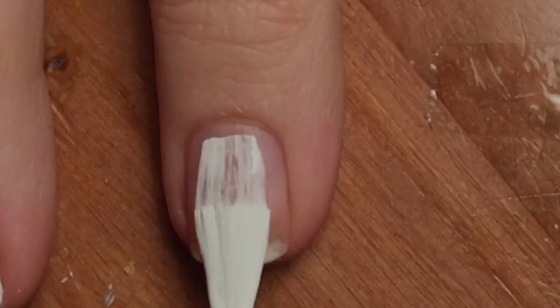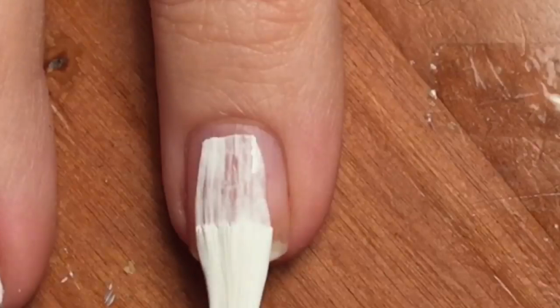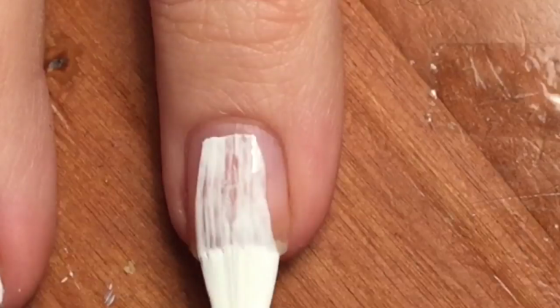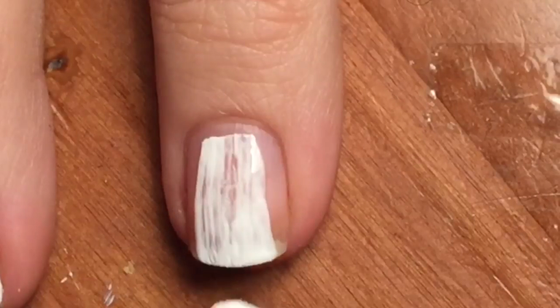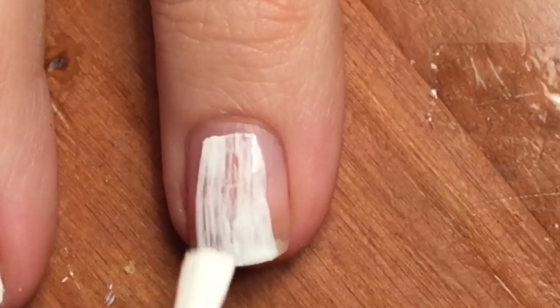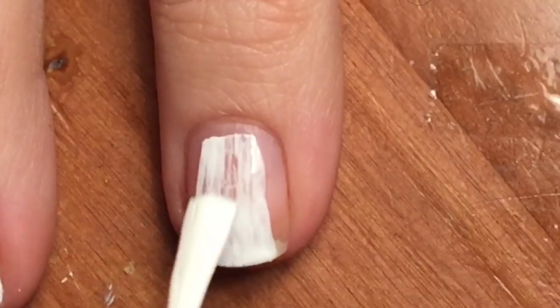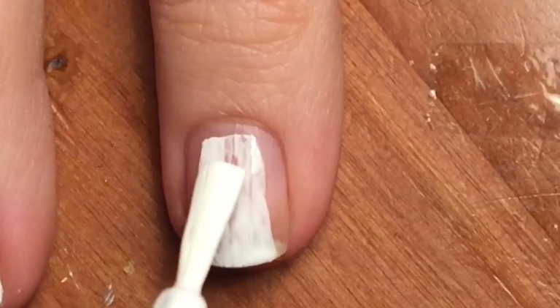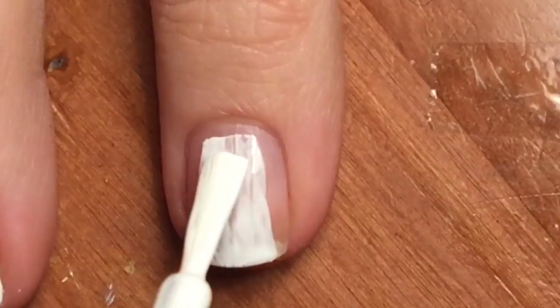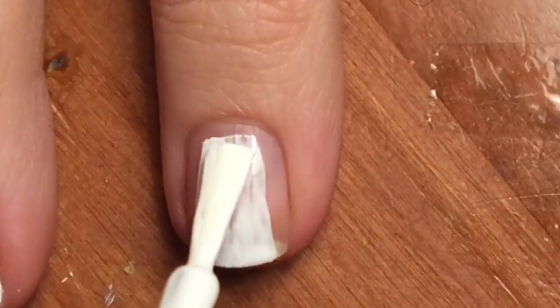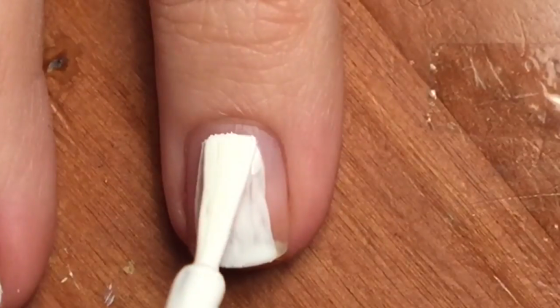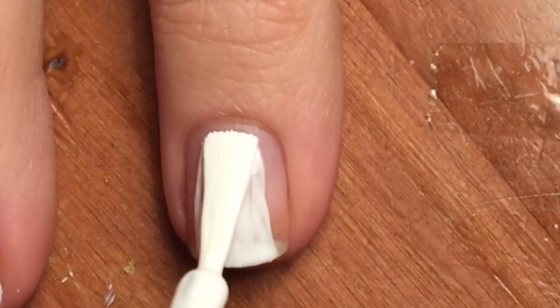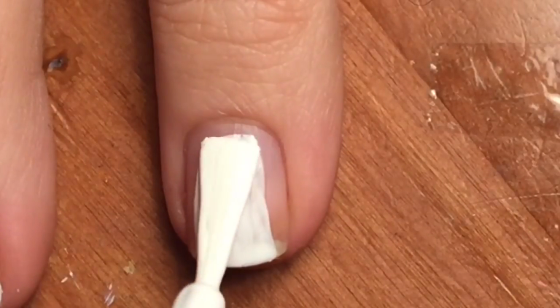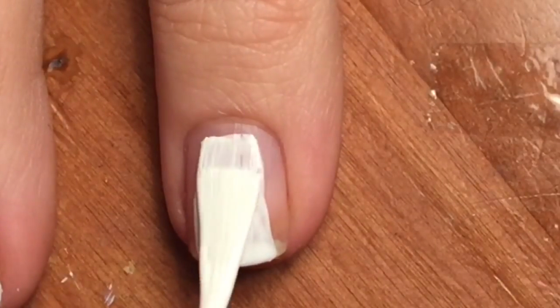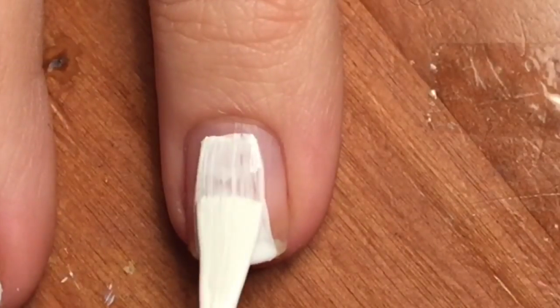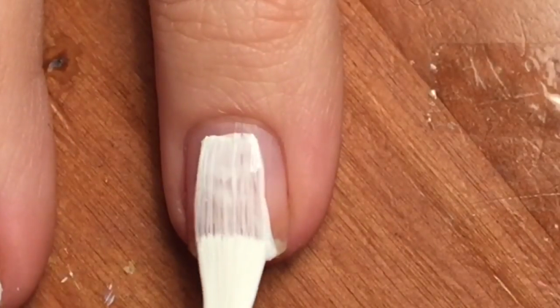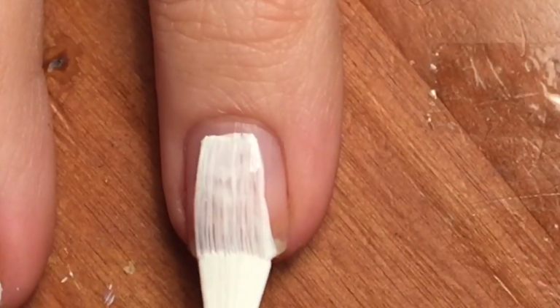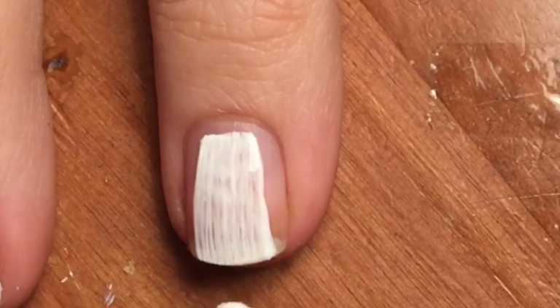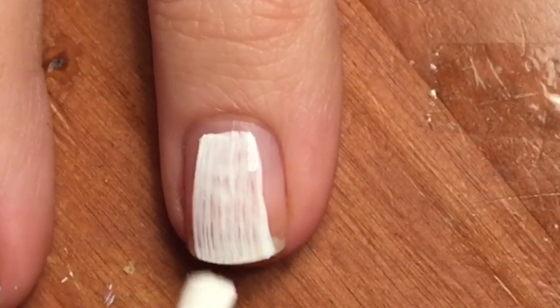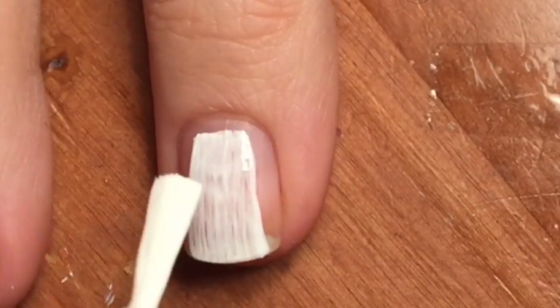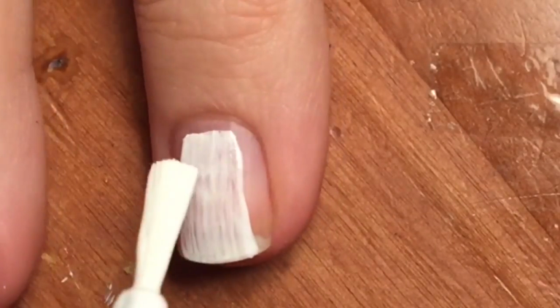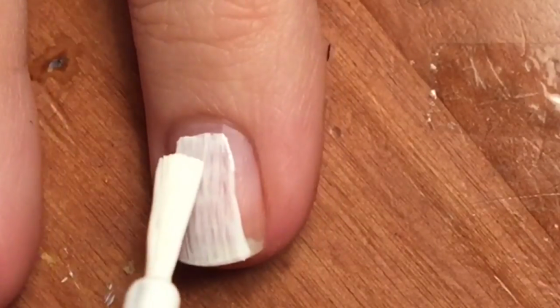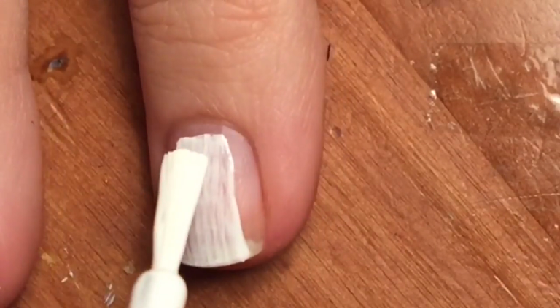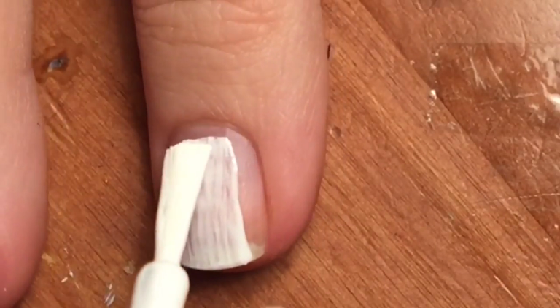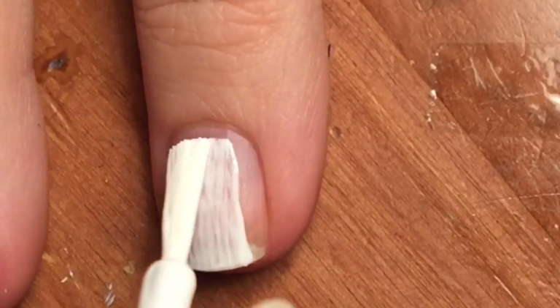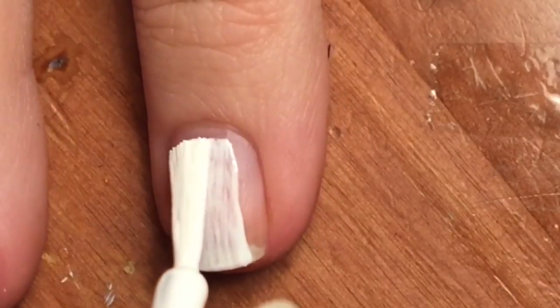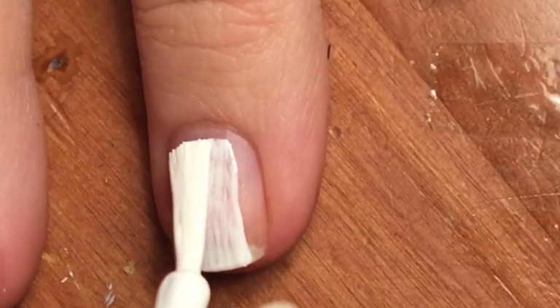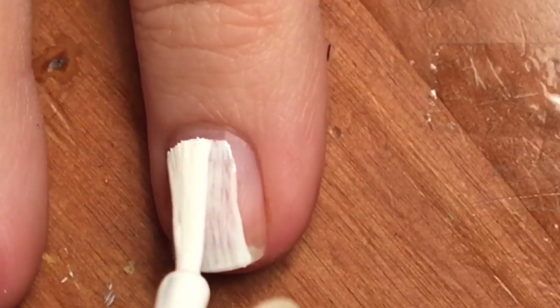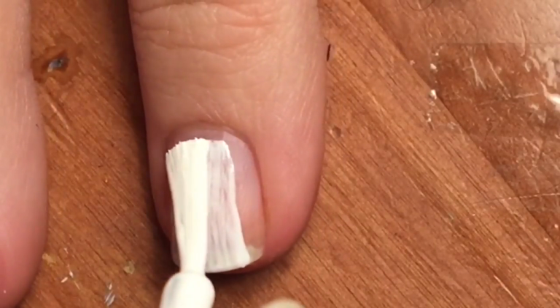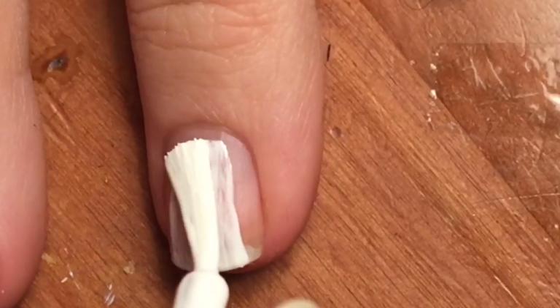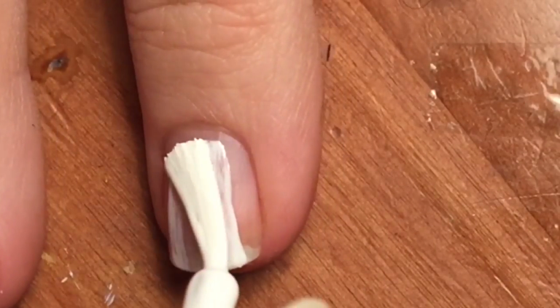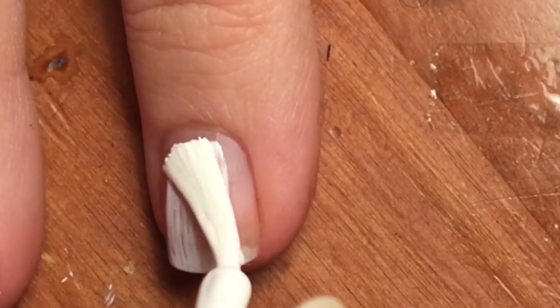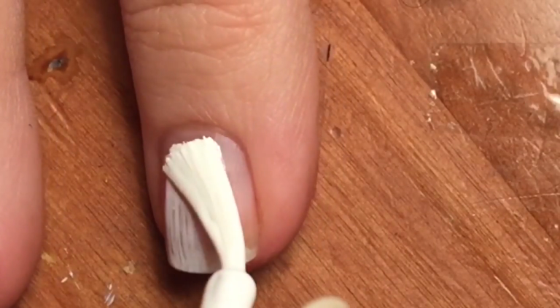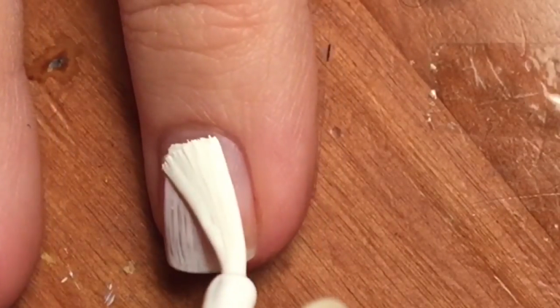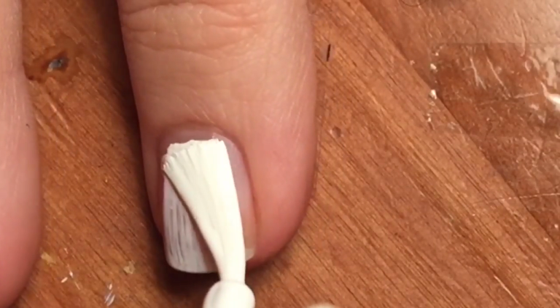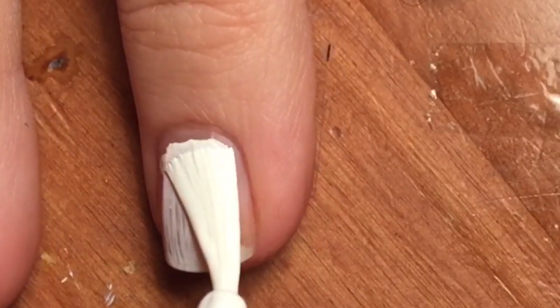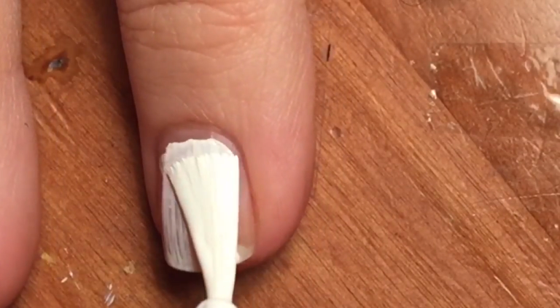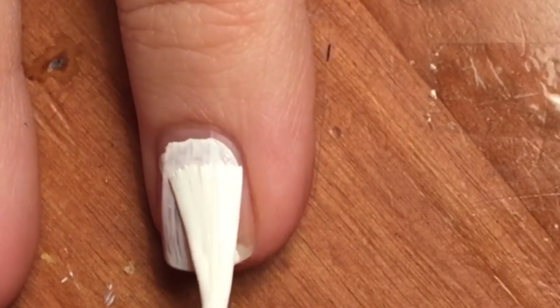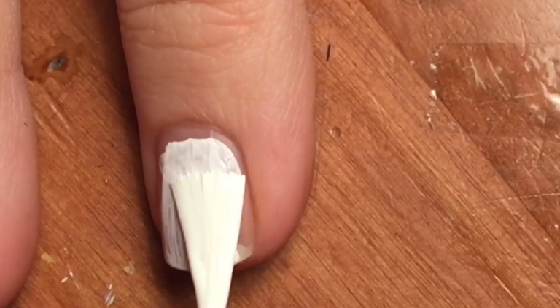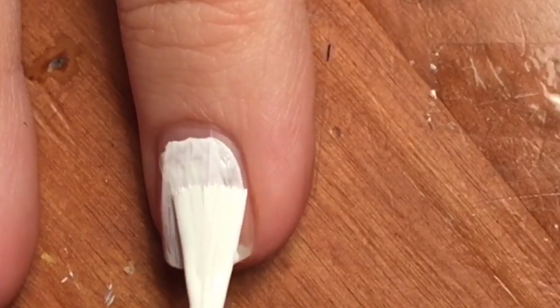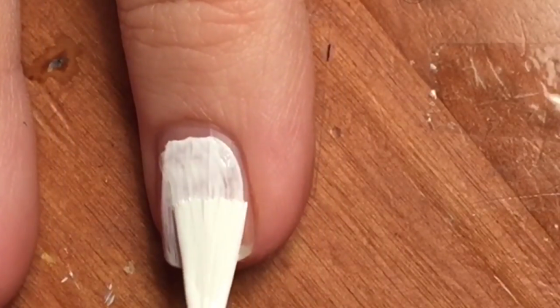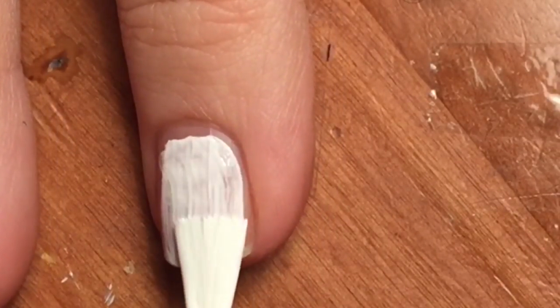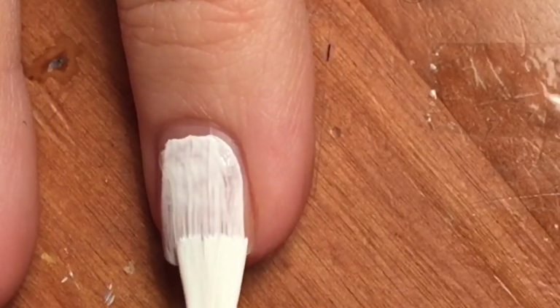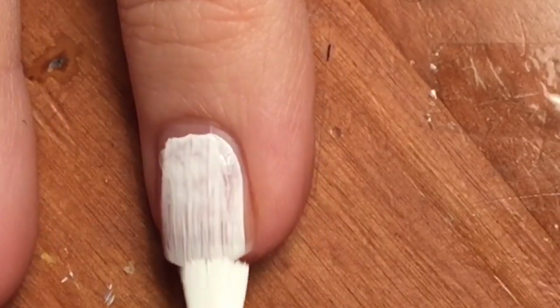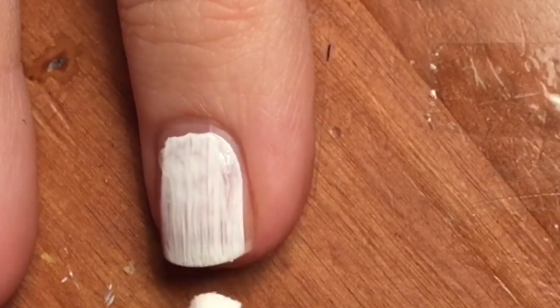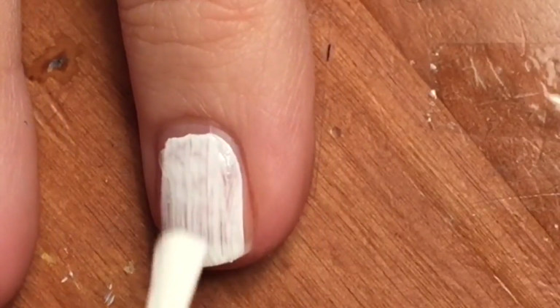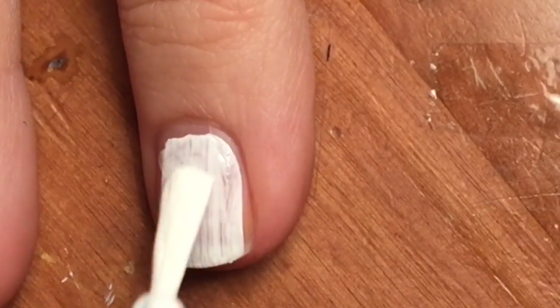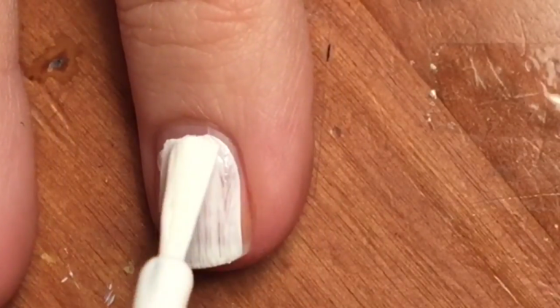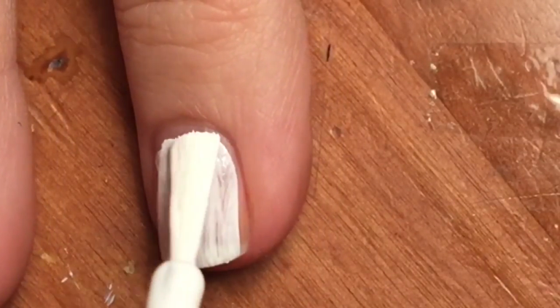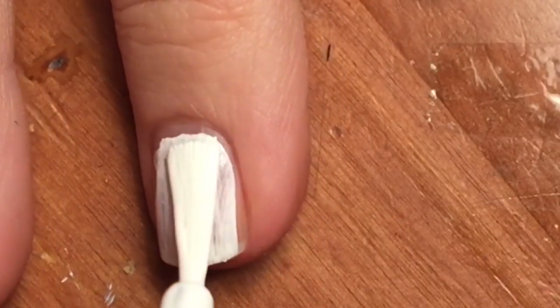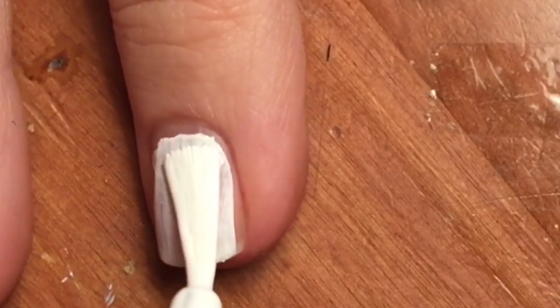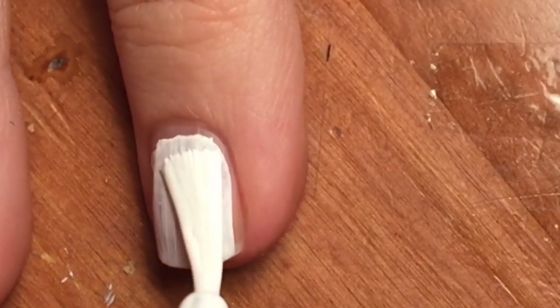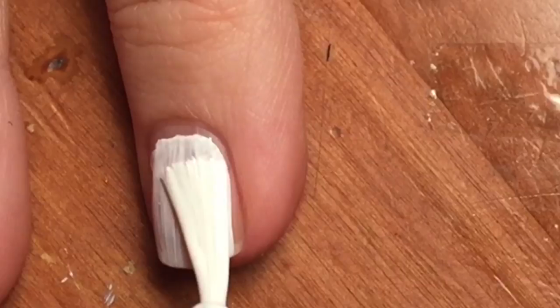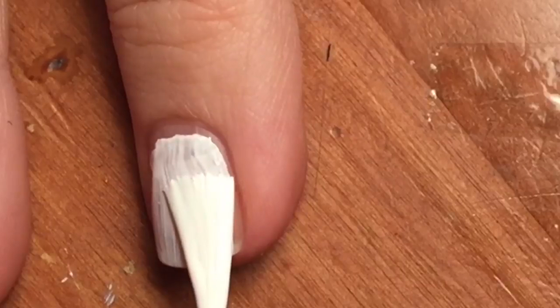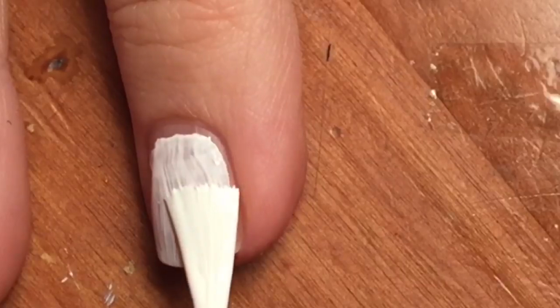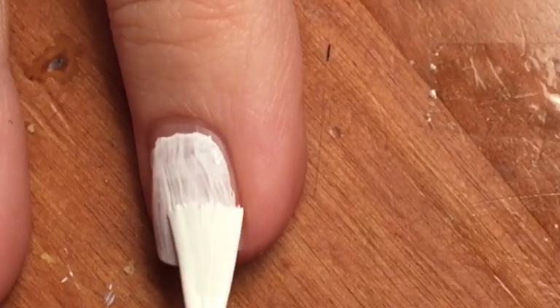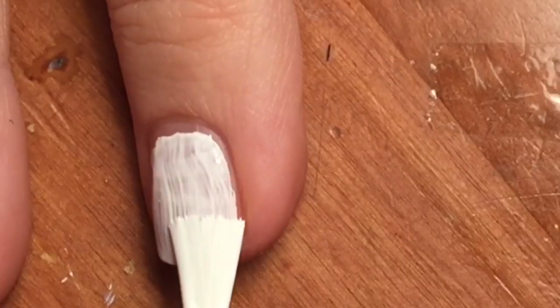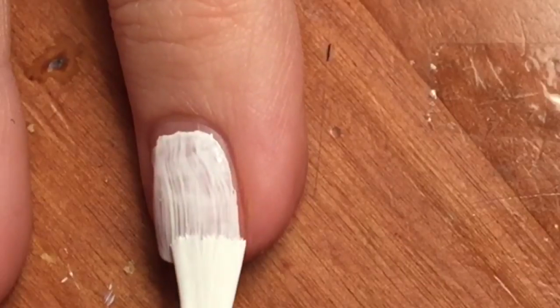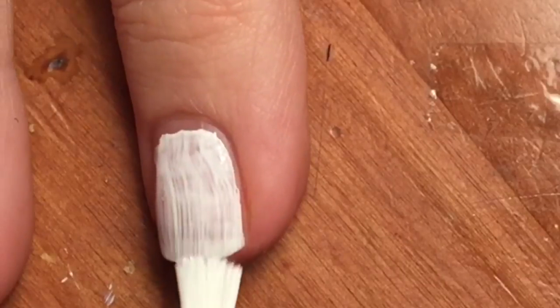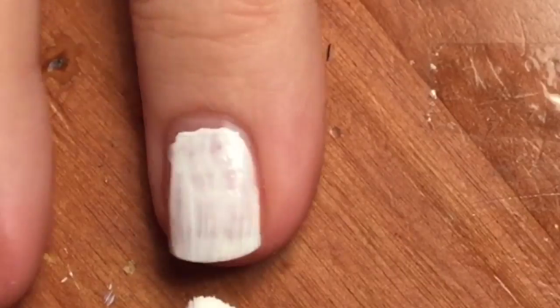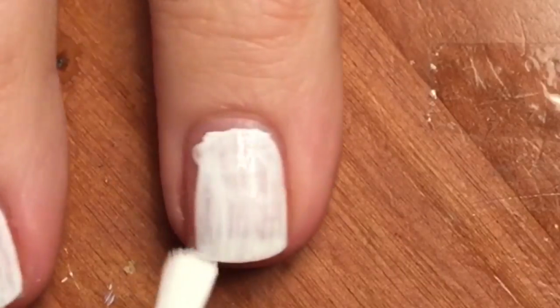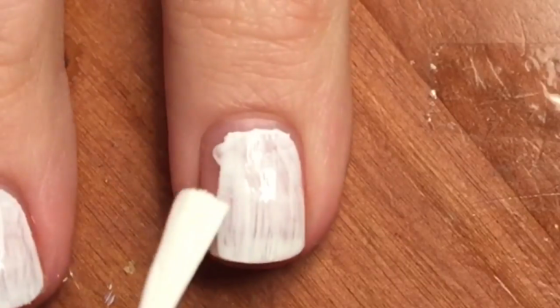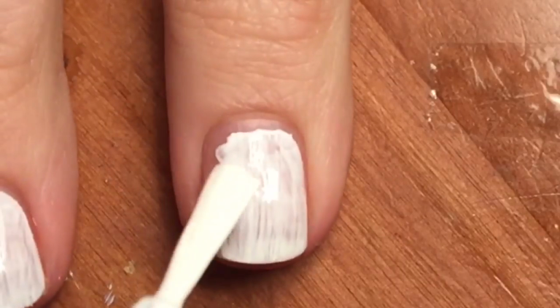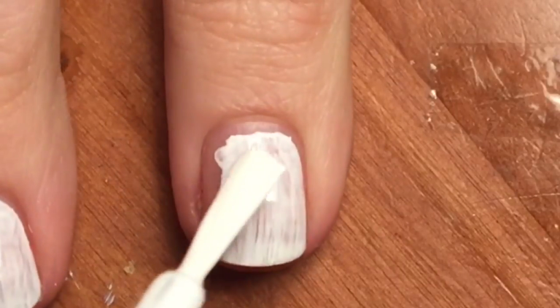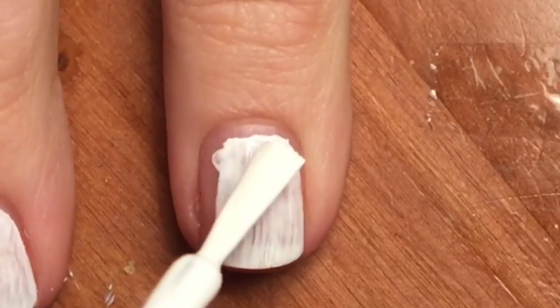I started out with a white base coat. I had just added some polish thinner to this bottle so it was a bit thin and I needed two coats.